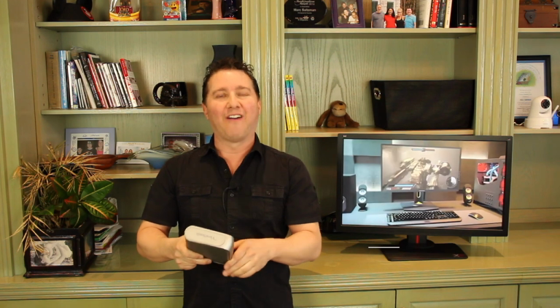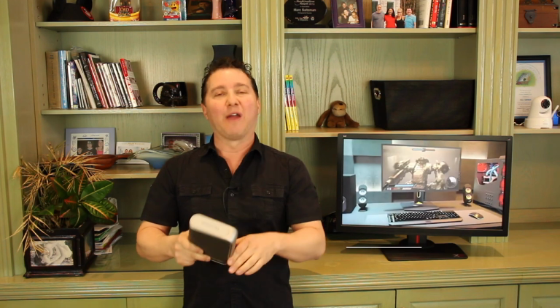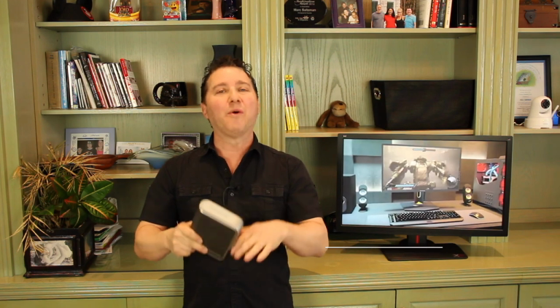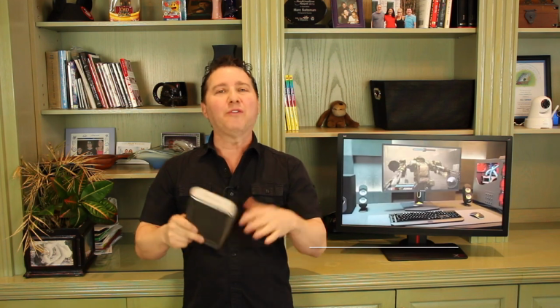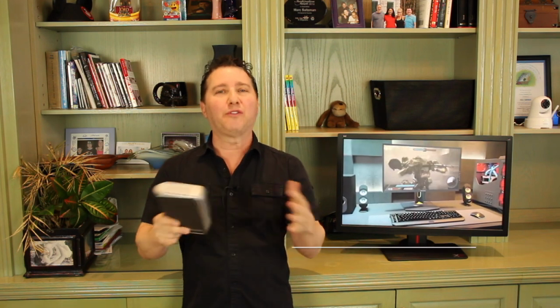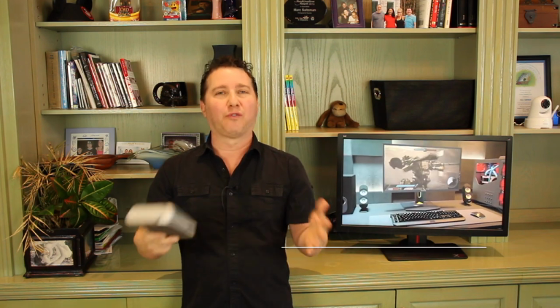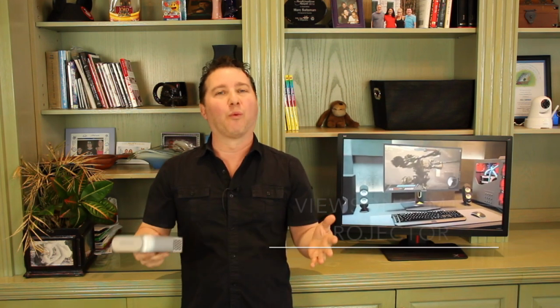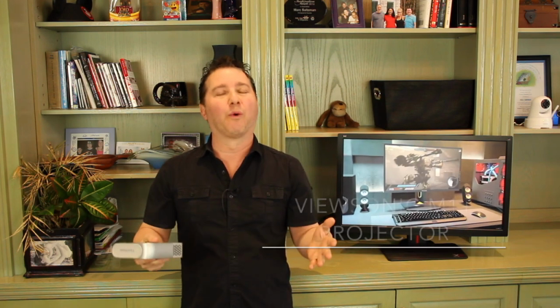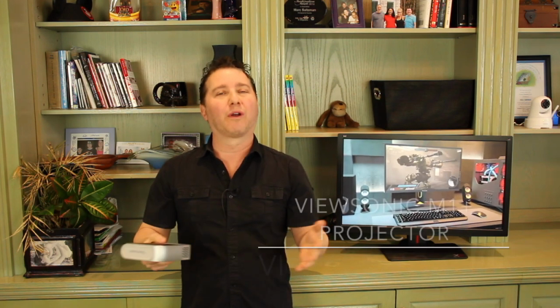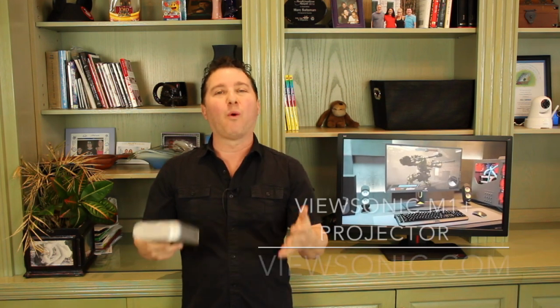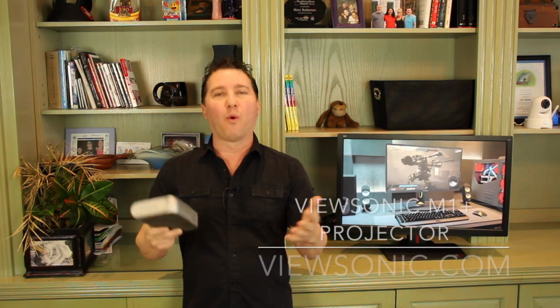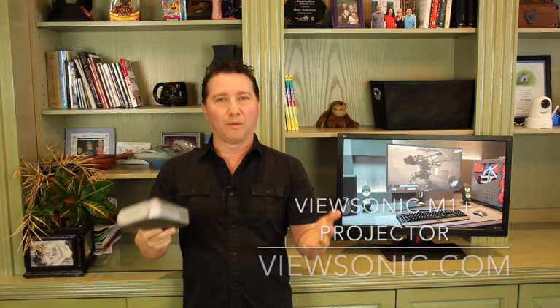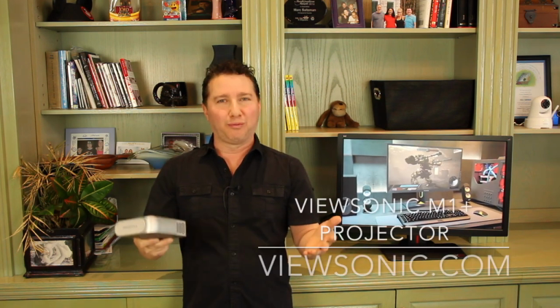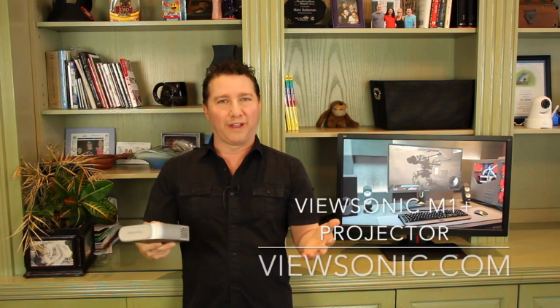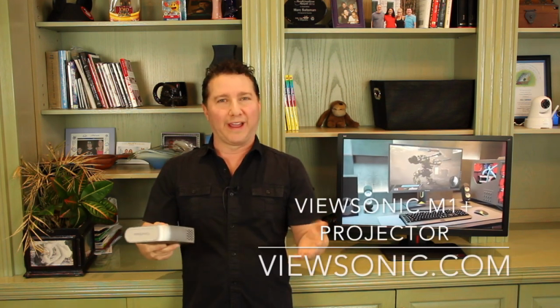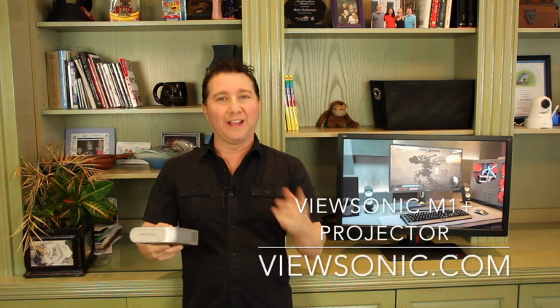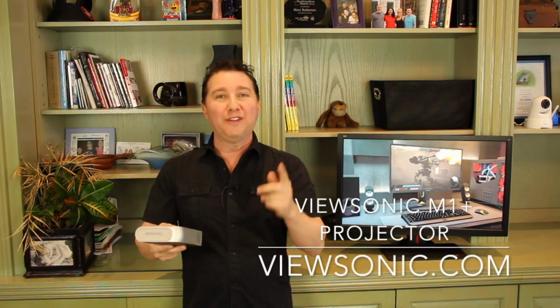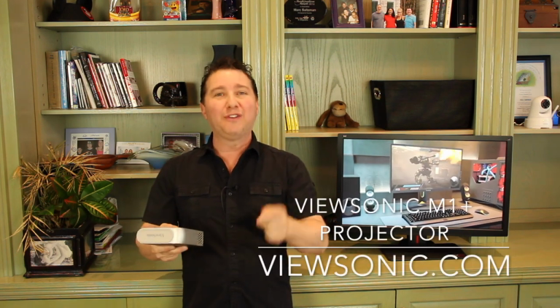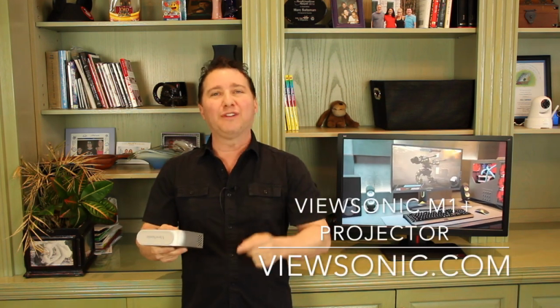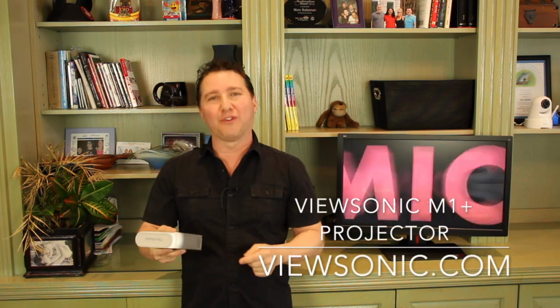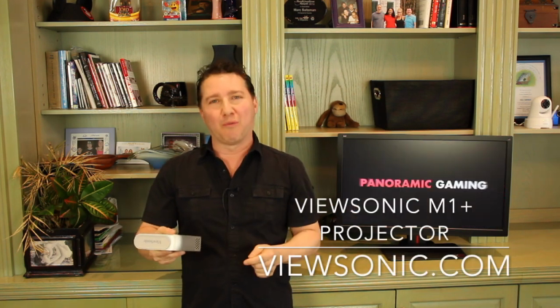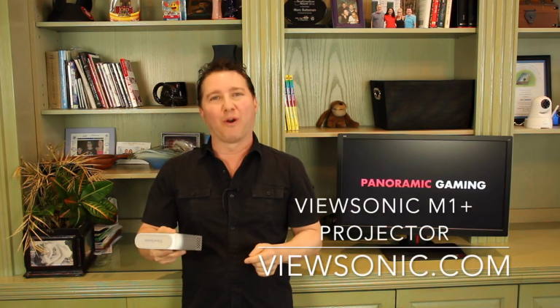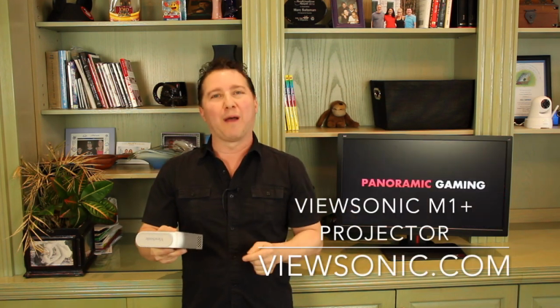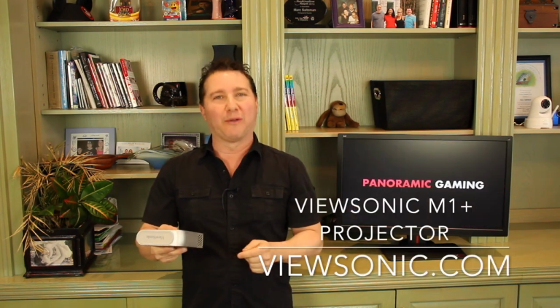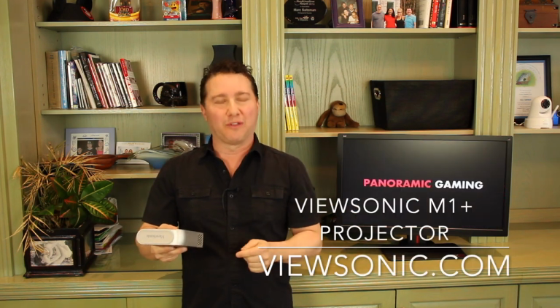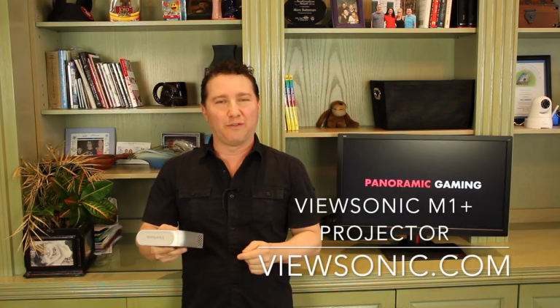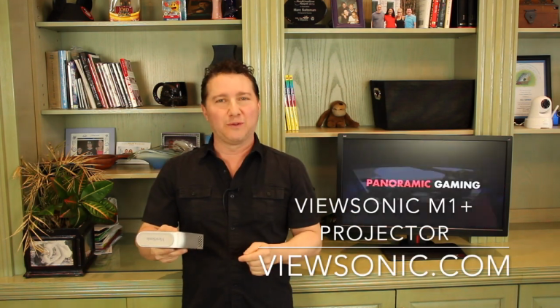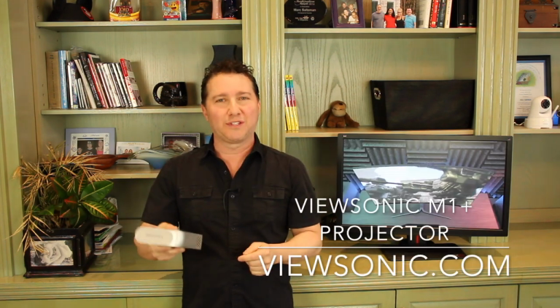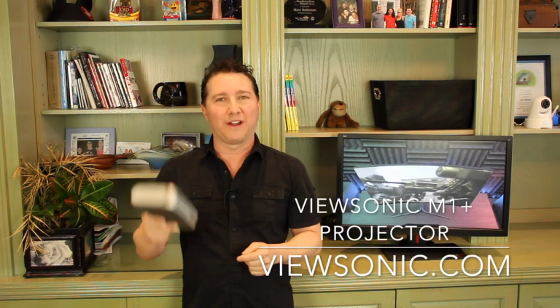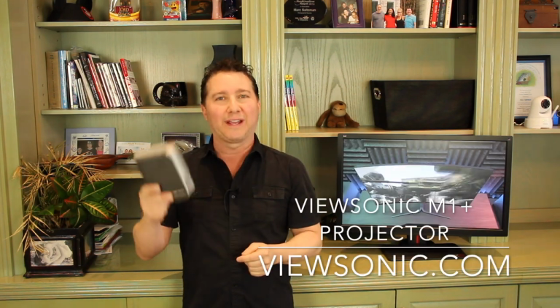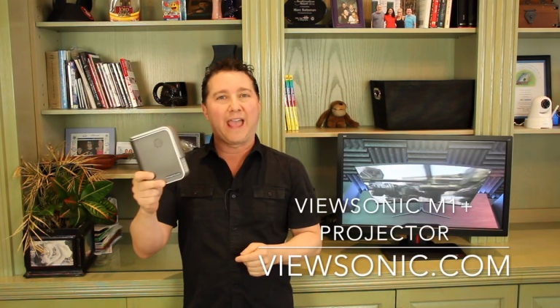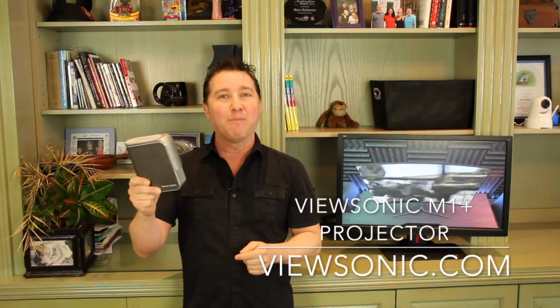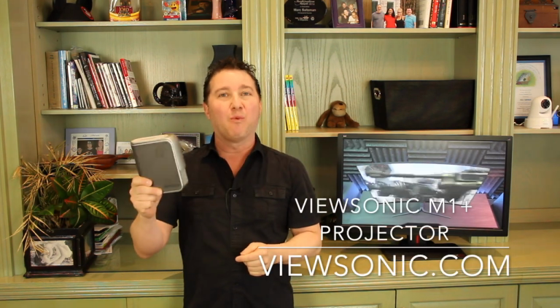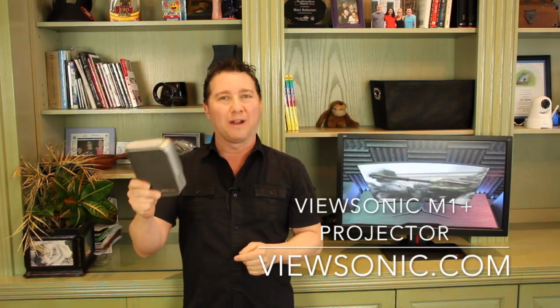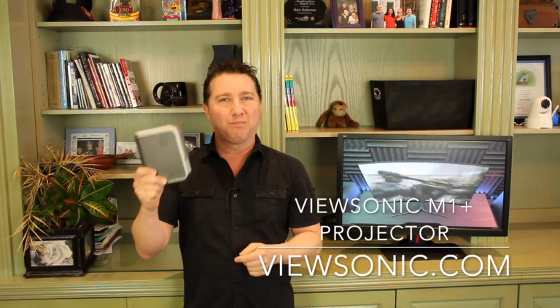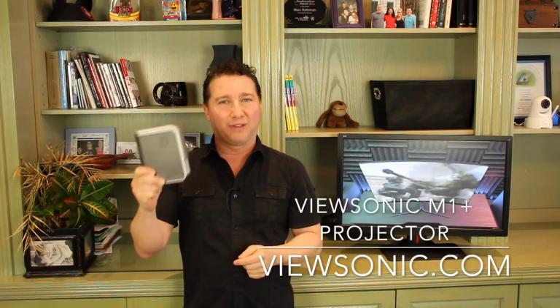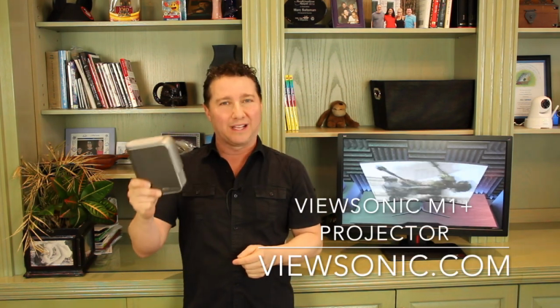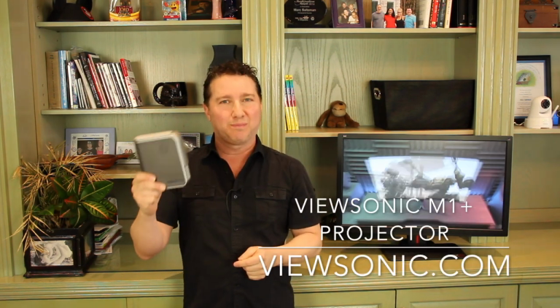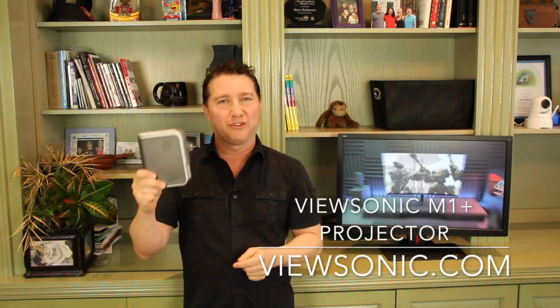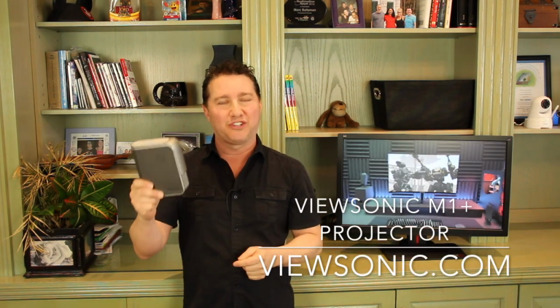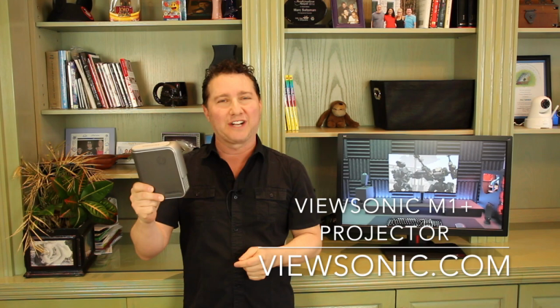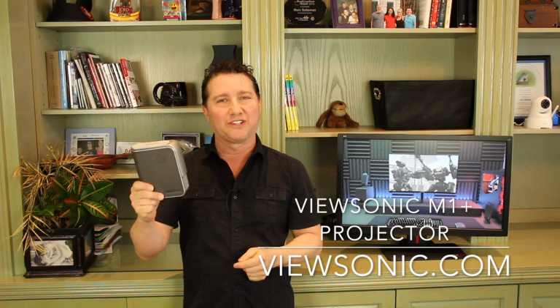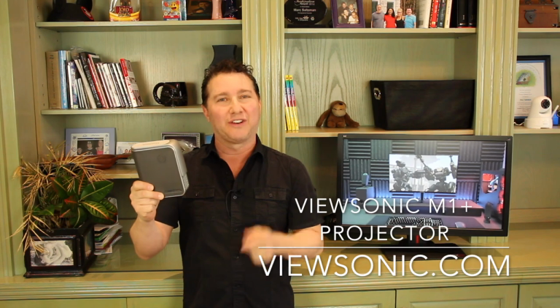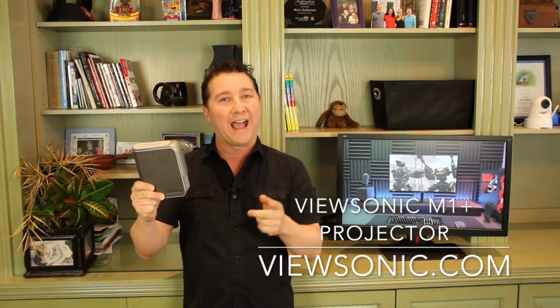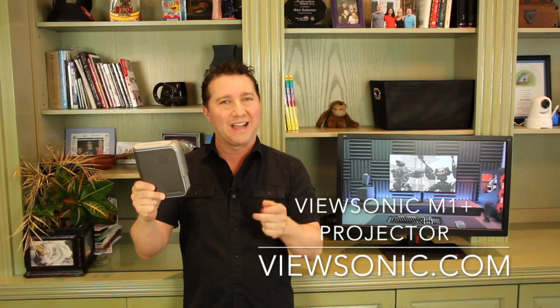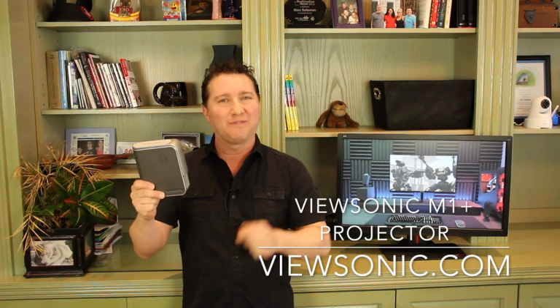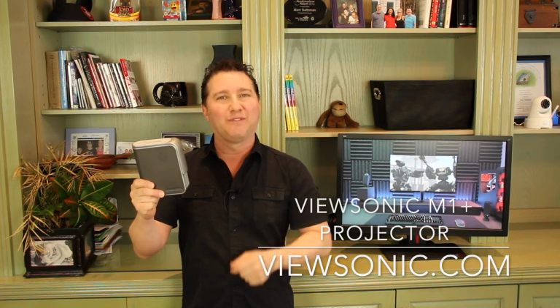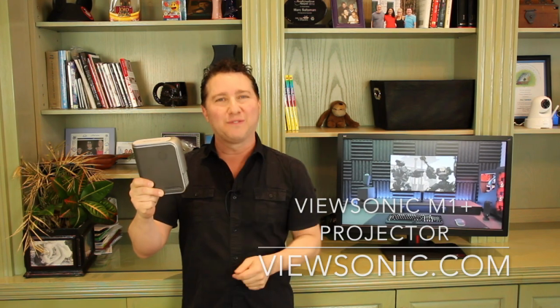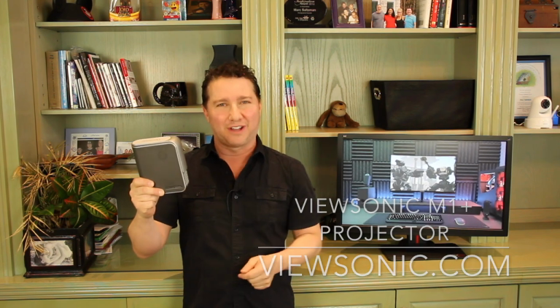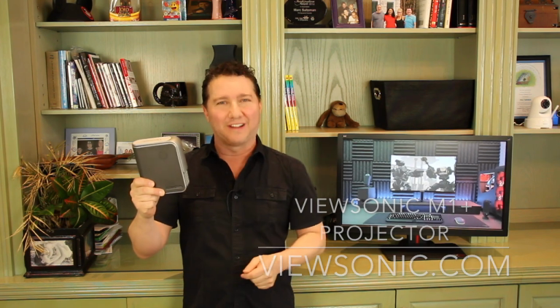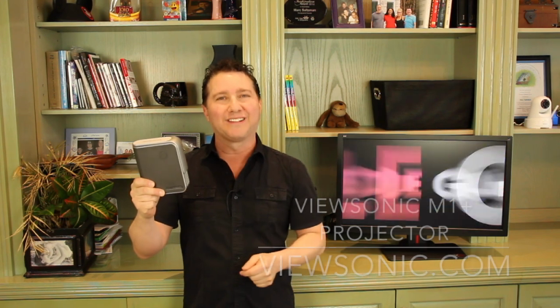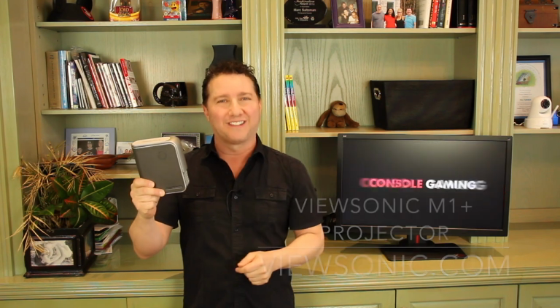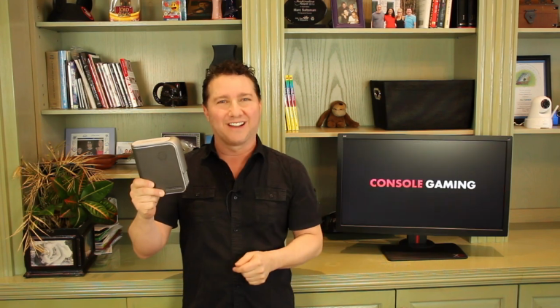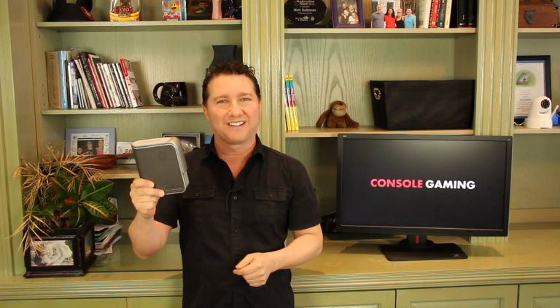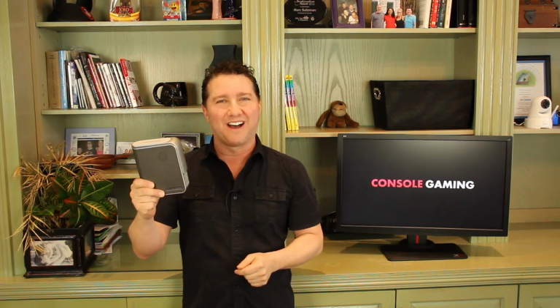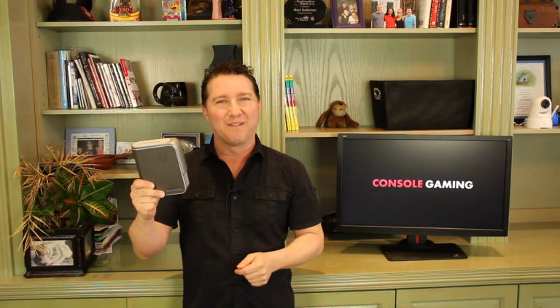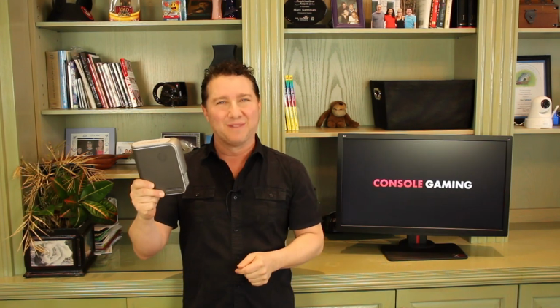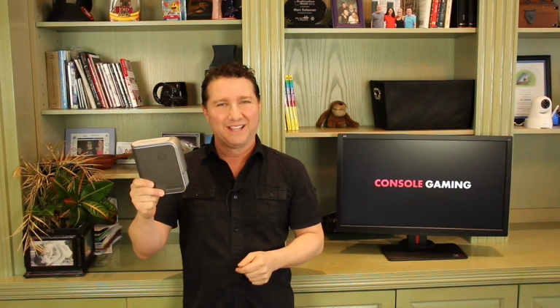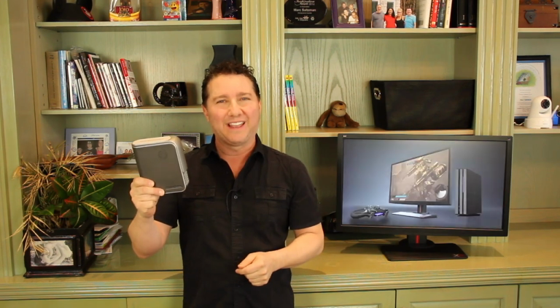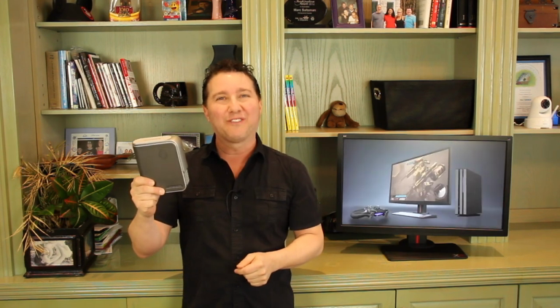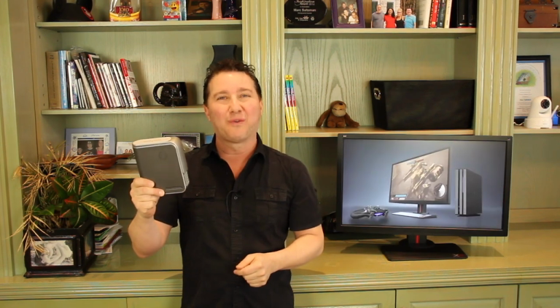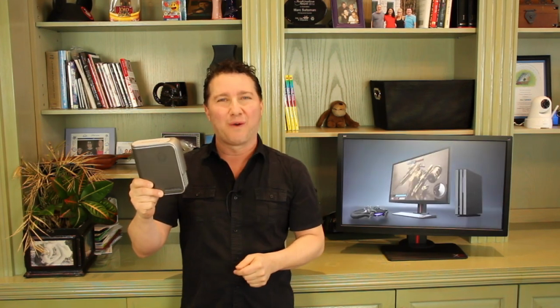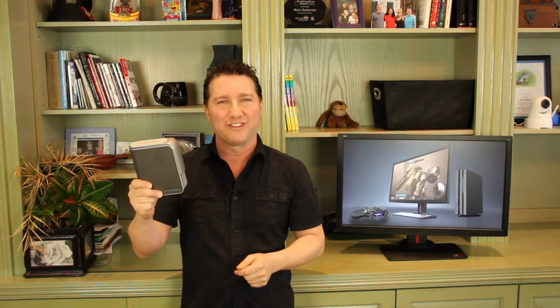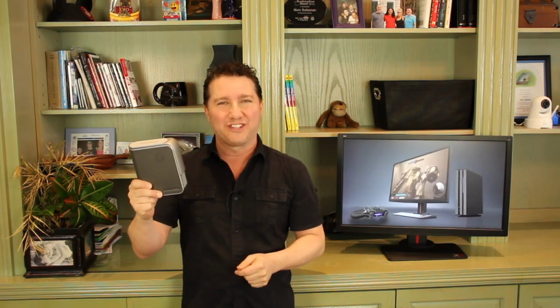Alright, whether it's for work or play, you can learn more about the ViewSonic M1 Plus projector at ViewSonic.com. Thanks for watching.